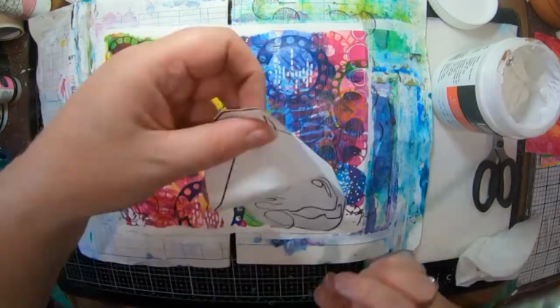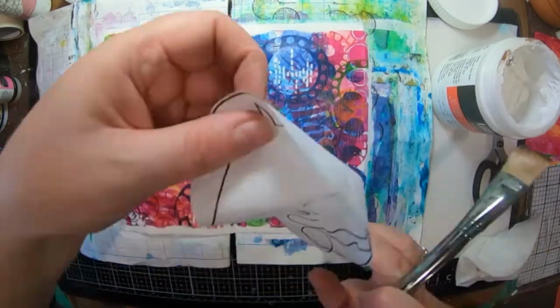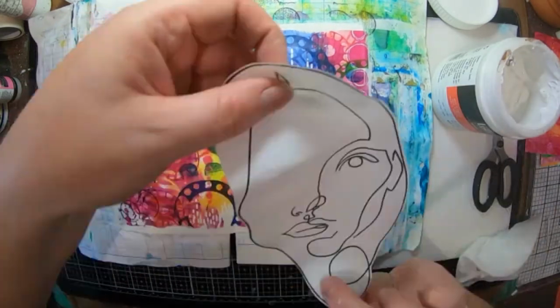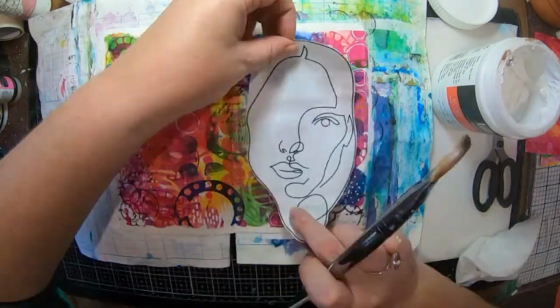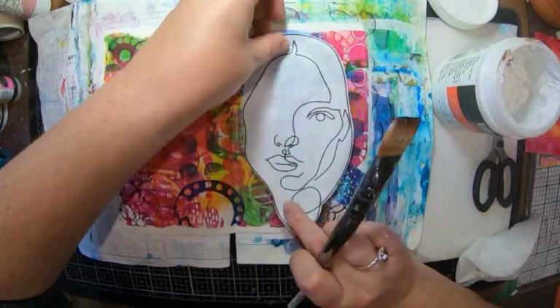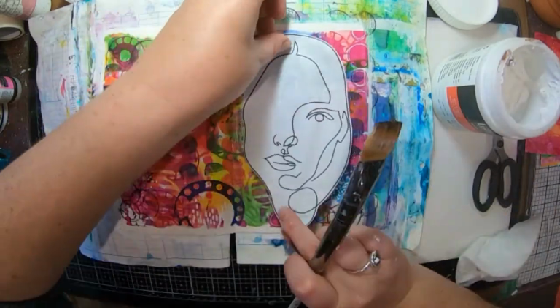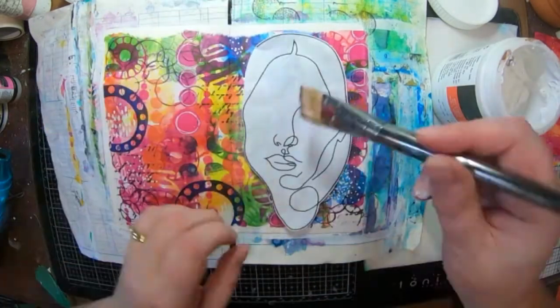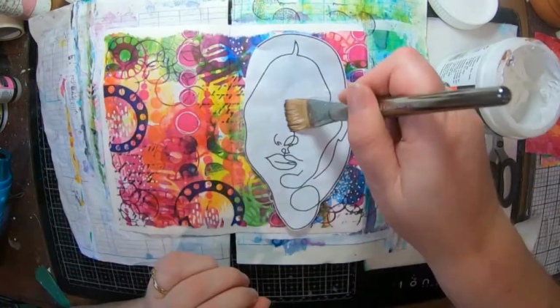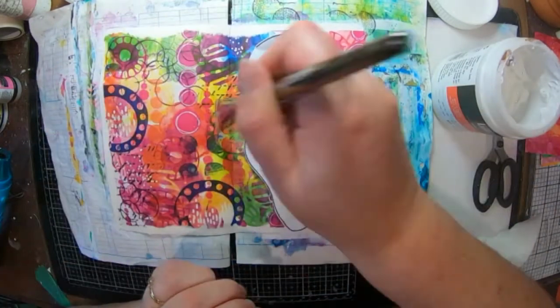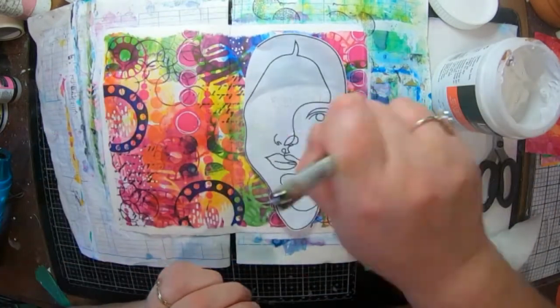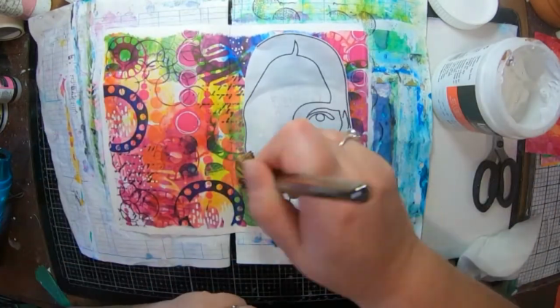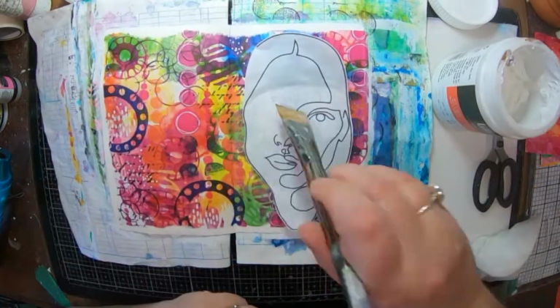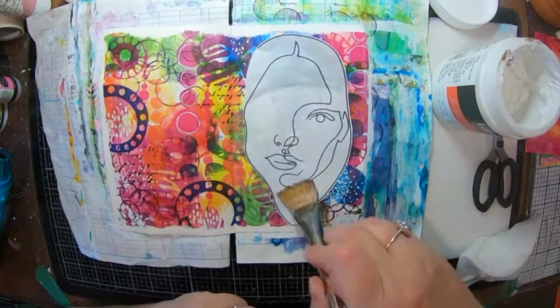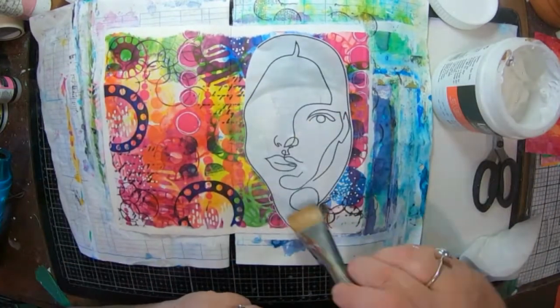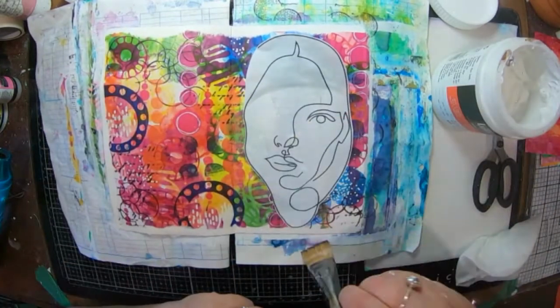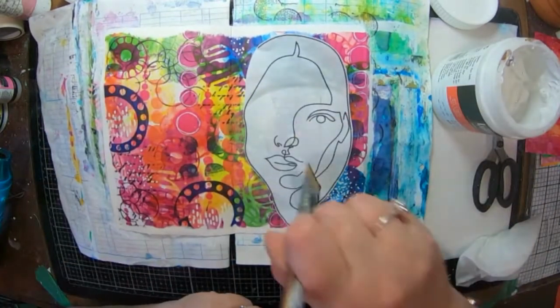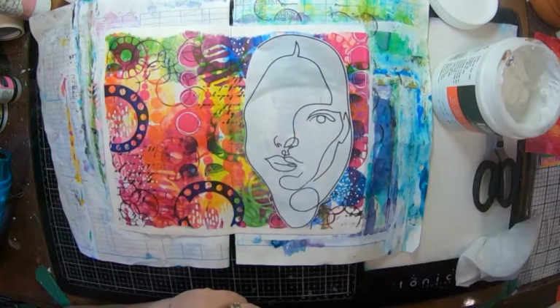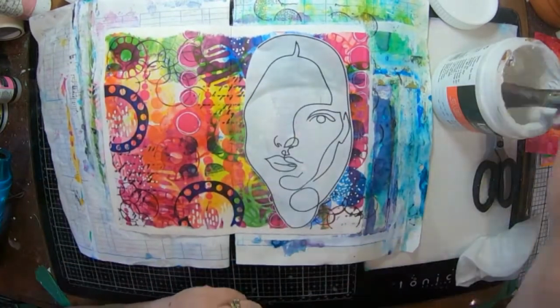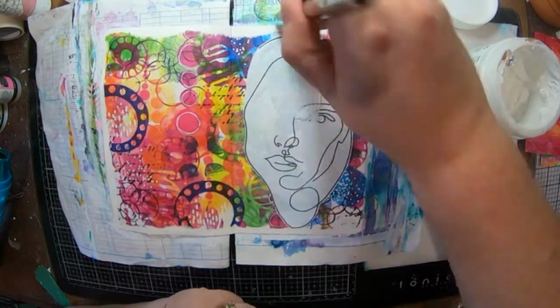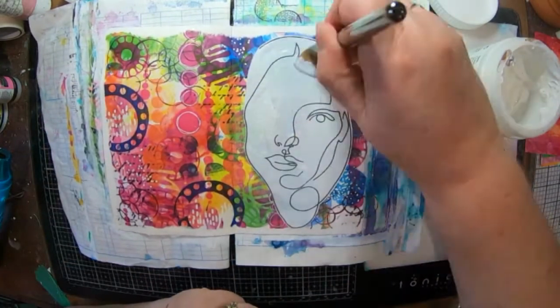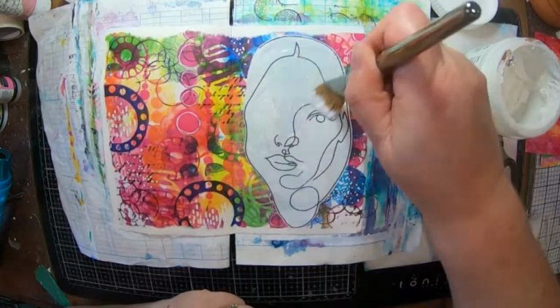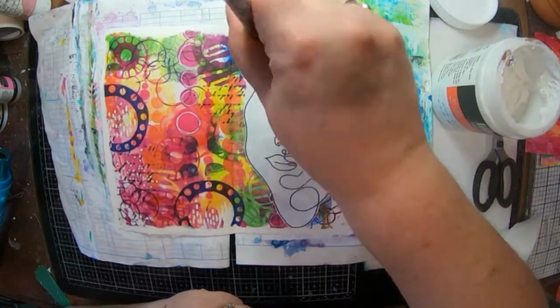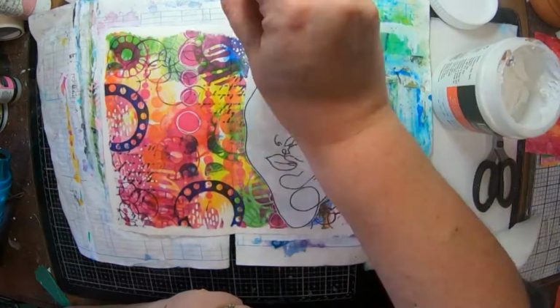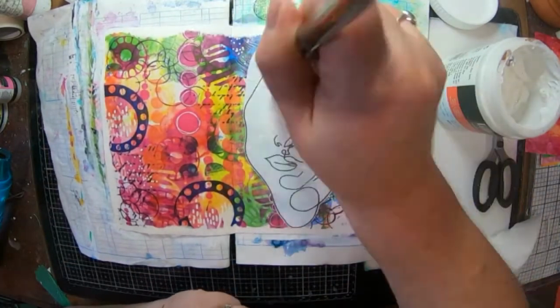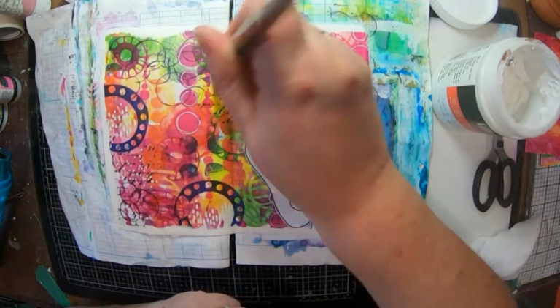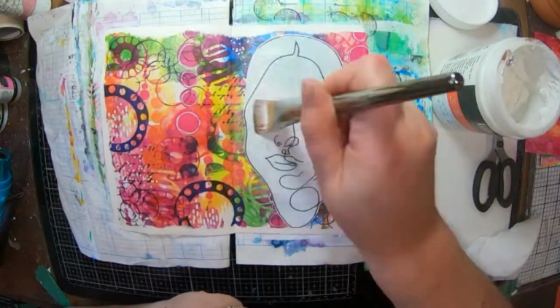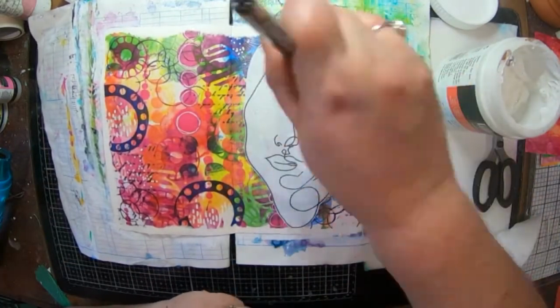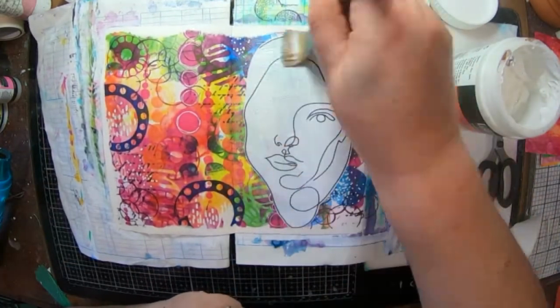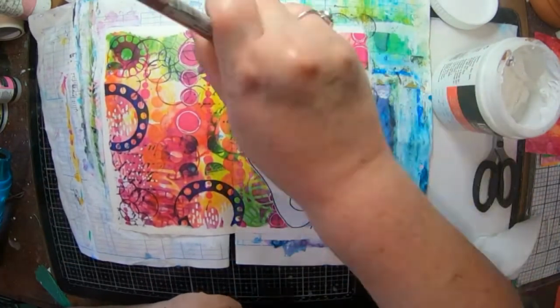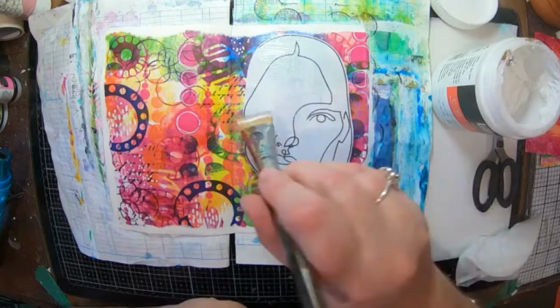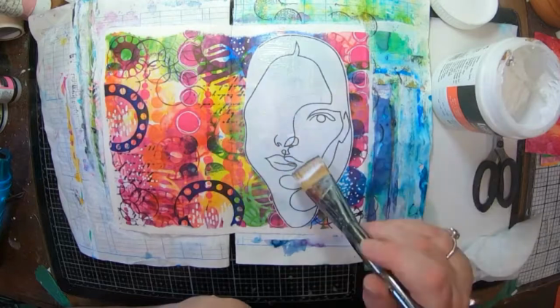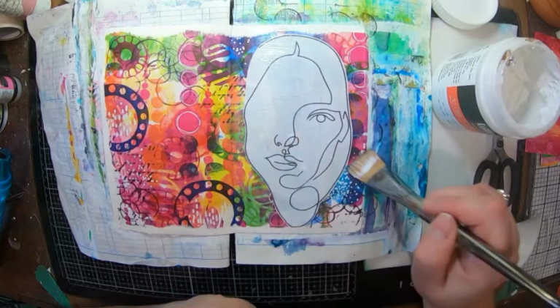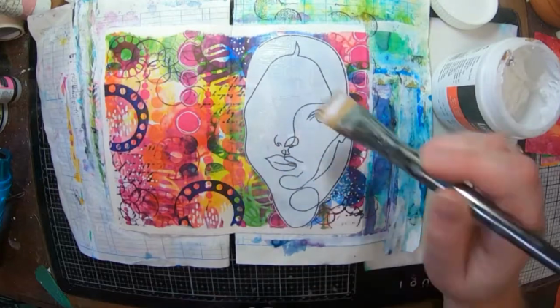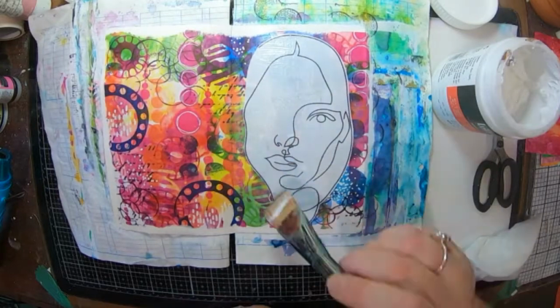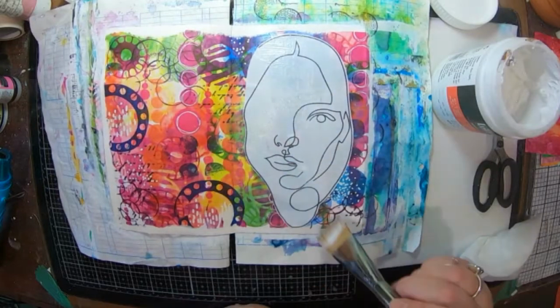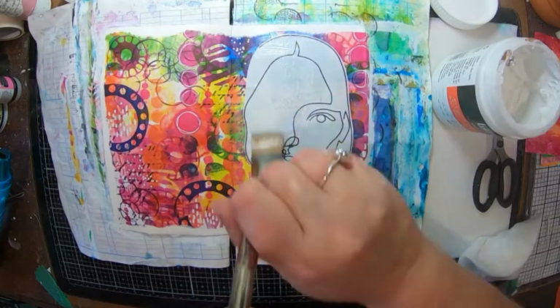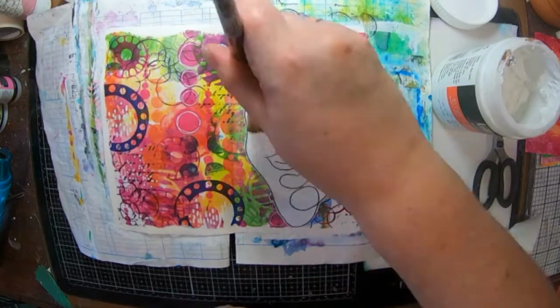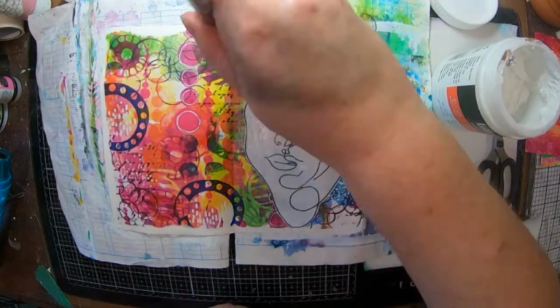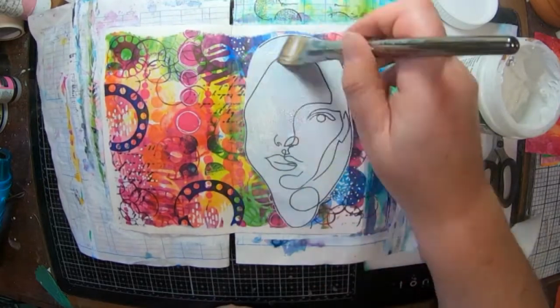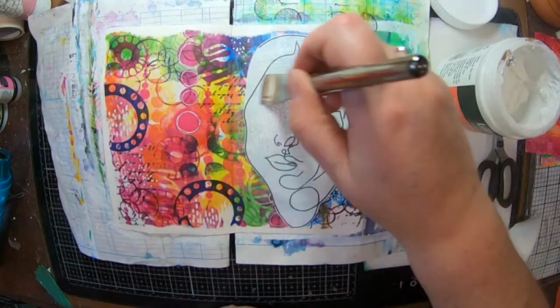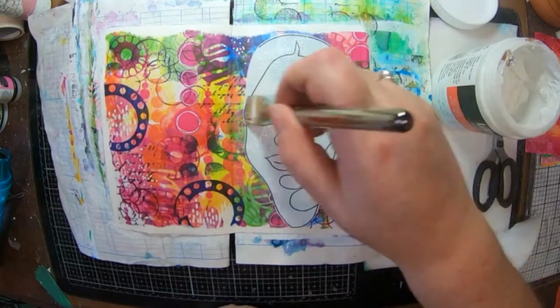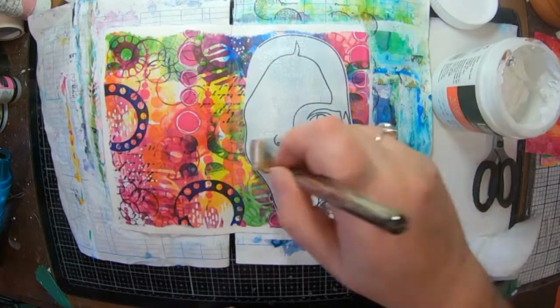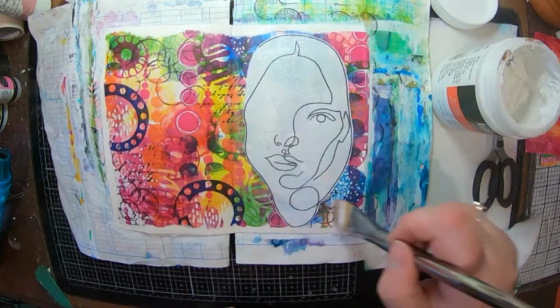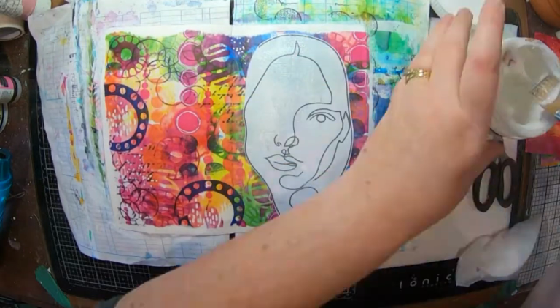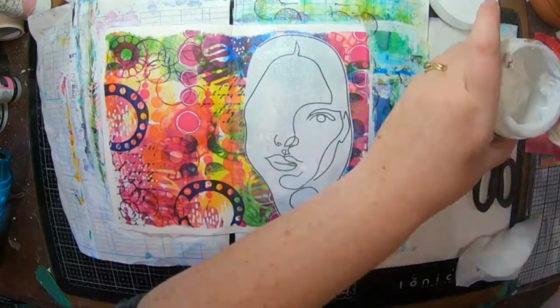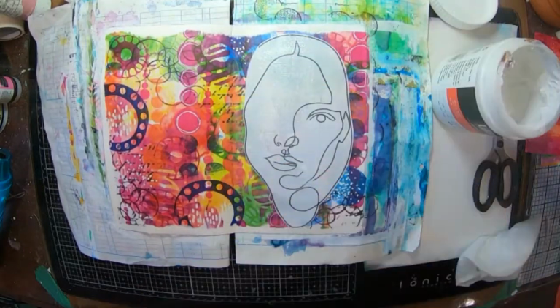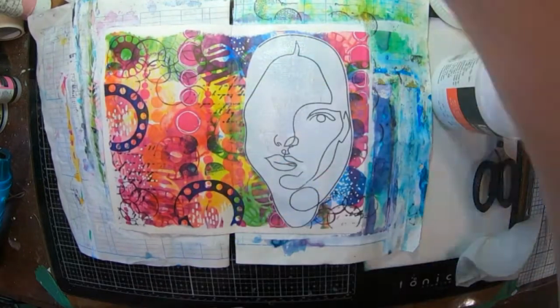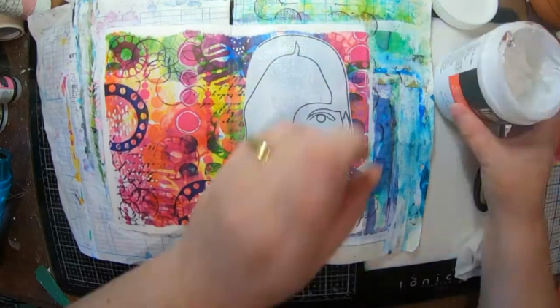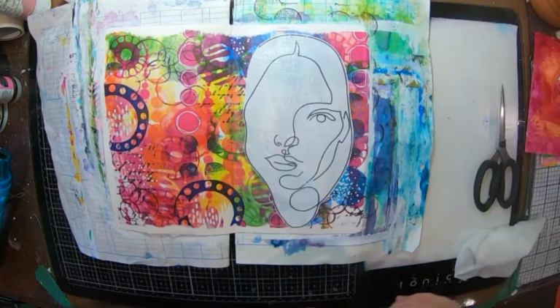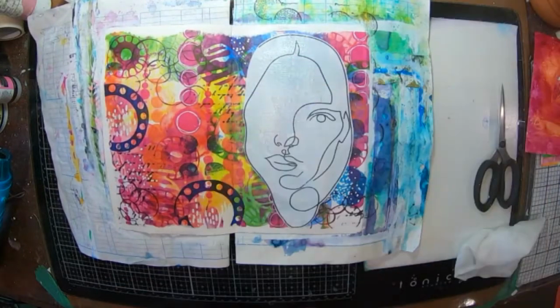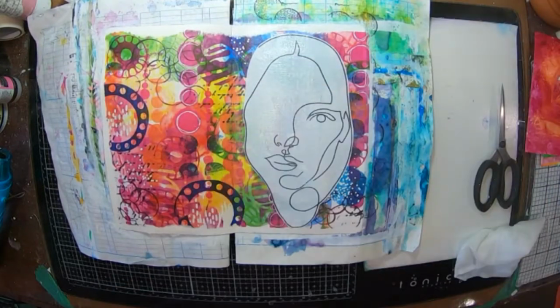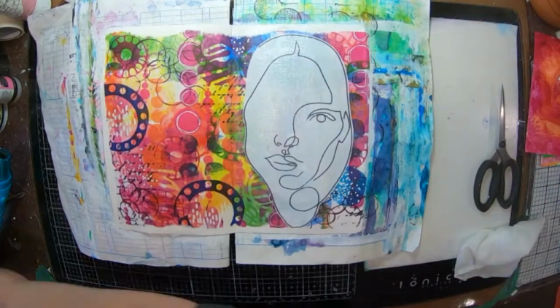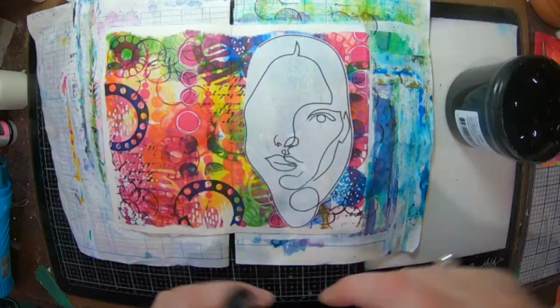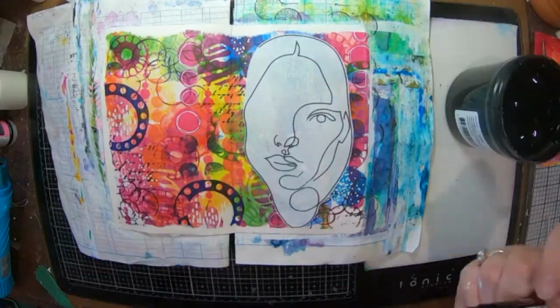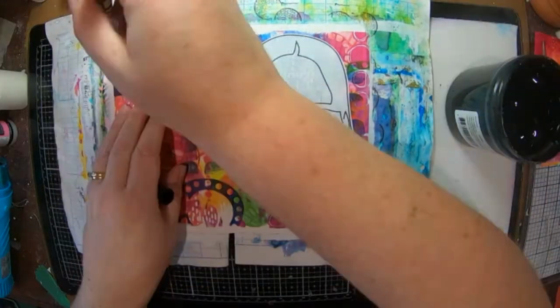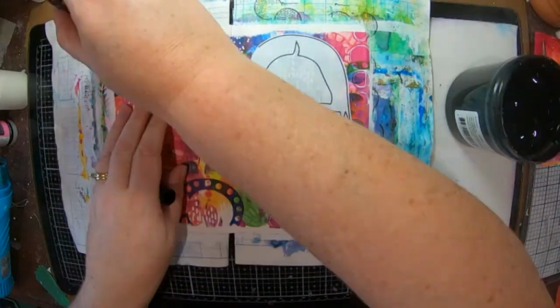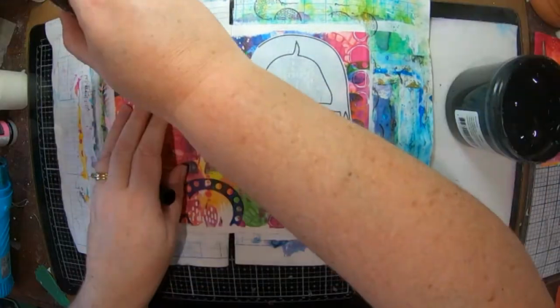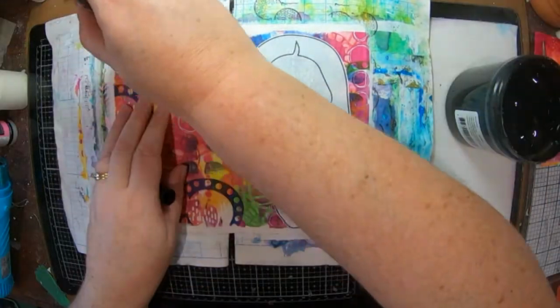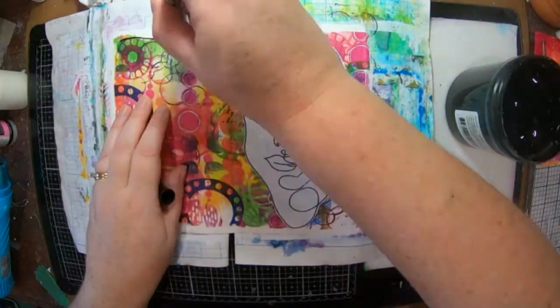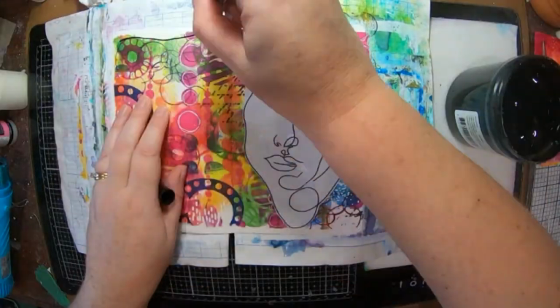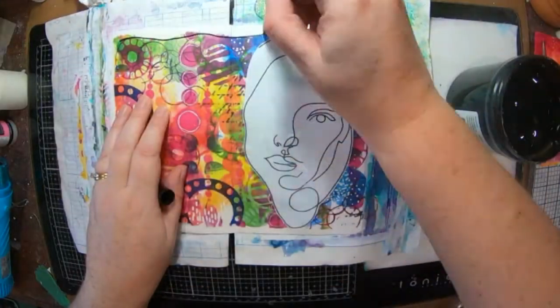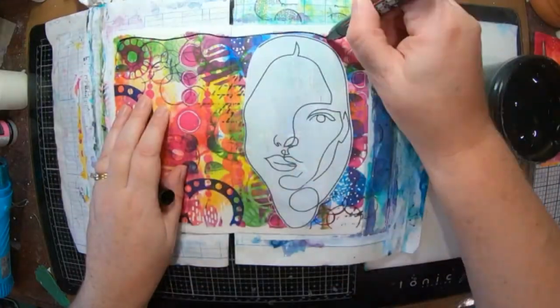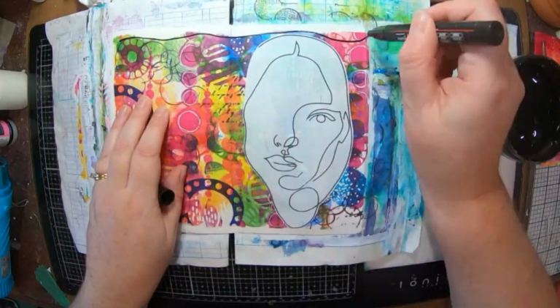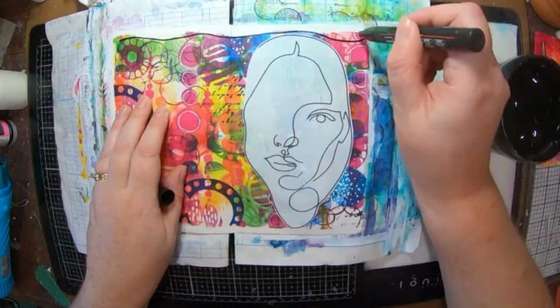Here I am with my matte medium just pressing it down and putting a layer over the top. That looks pretty cool.